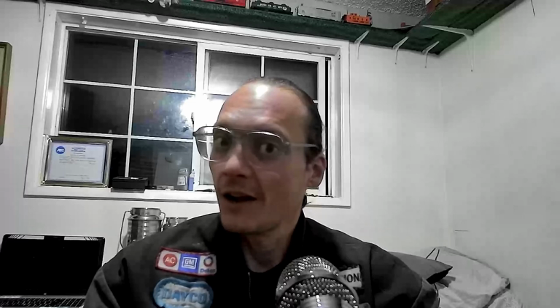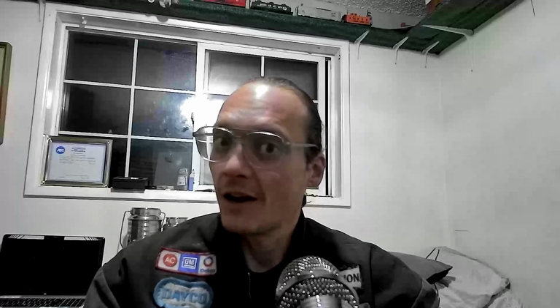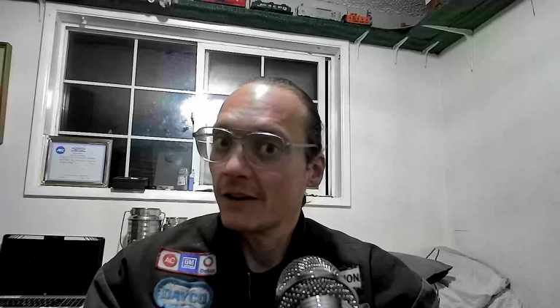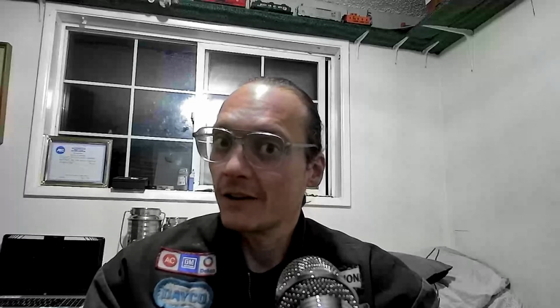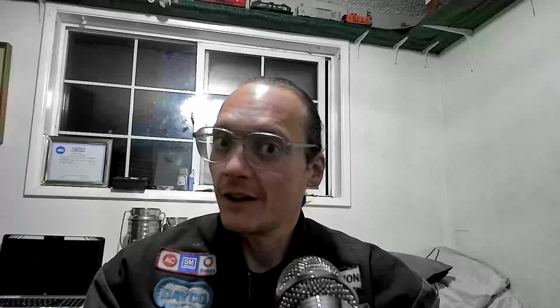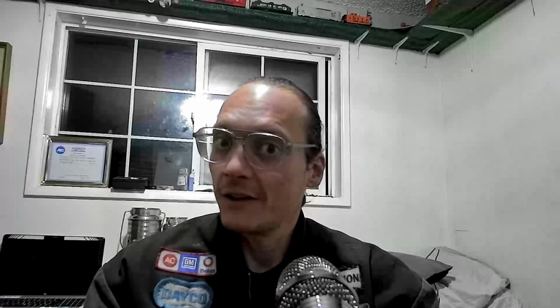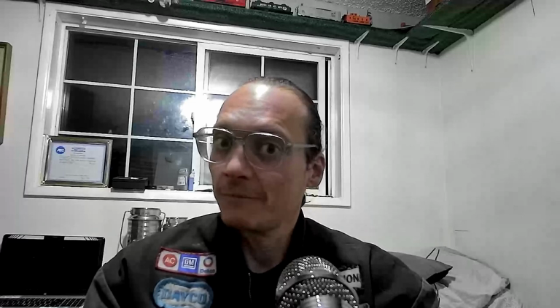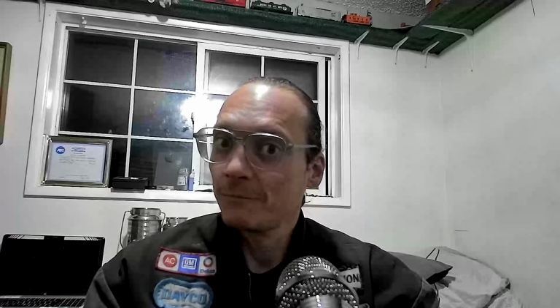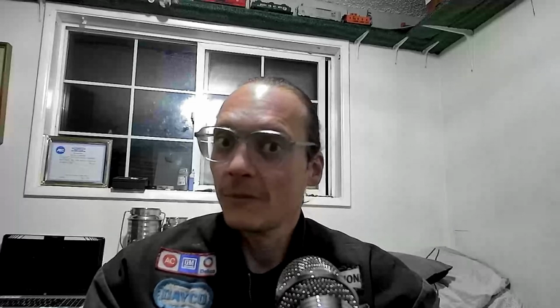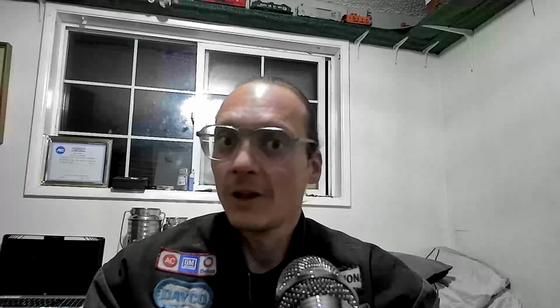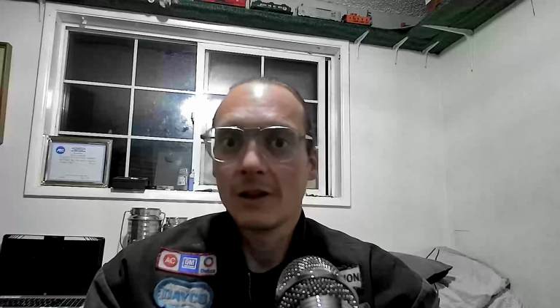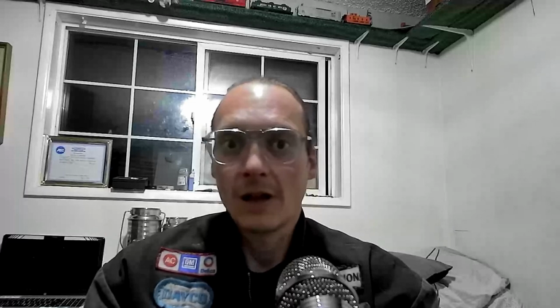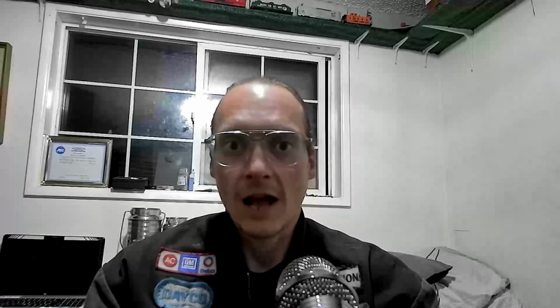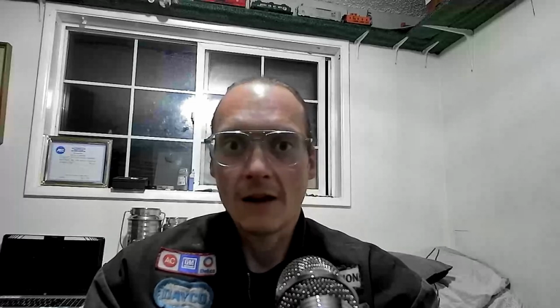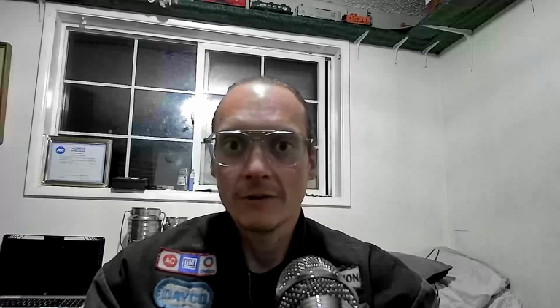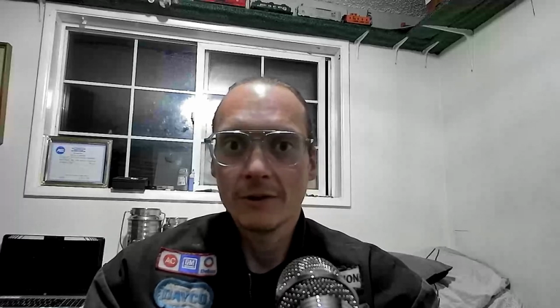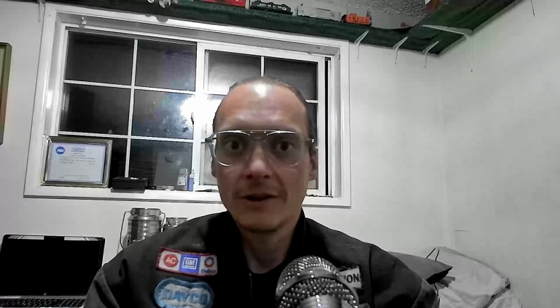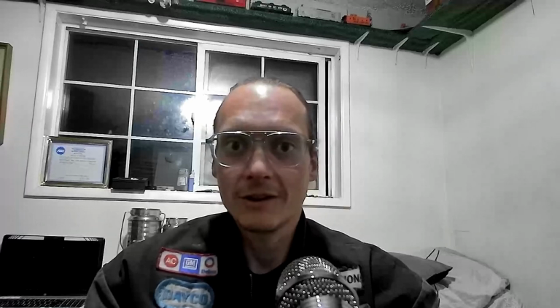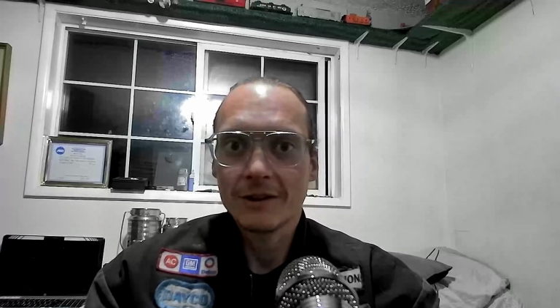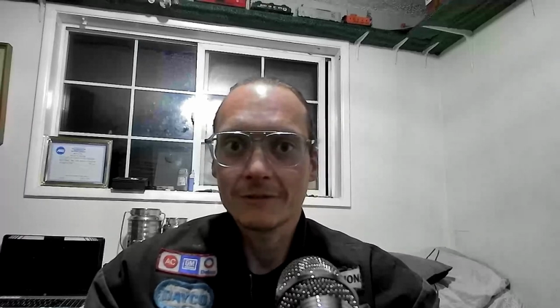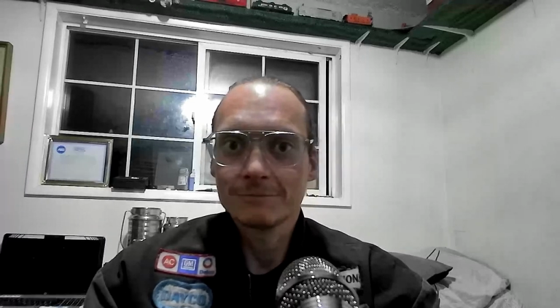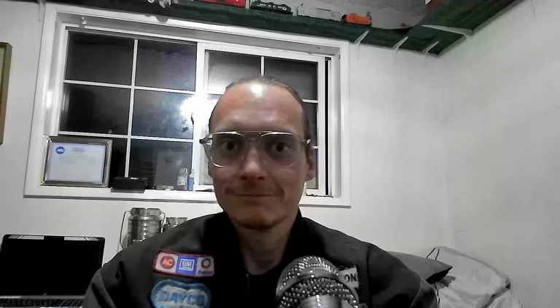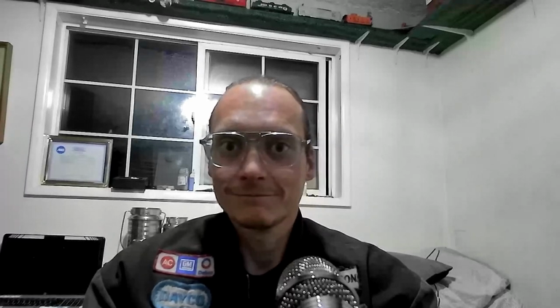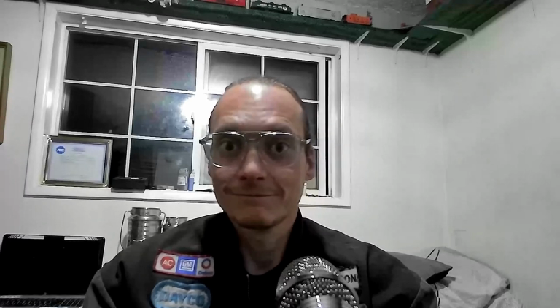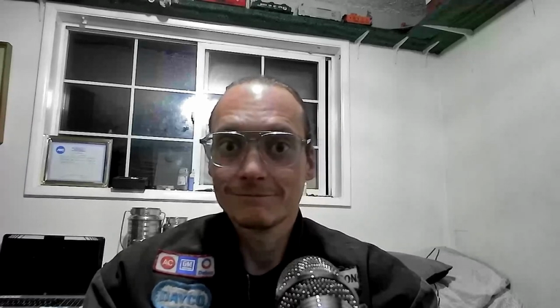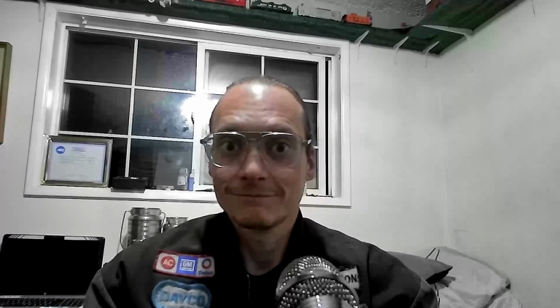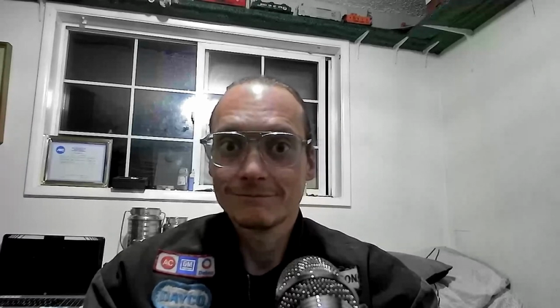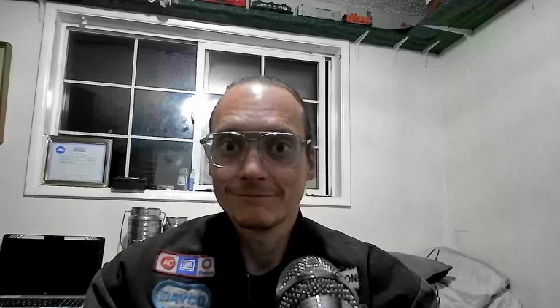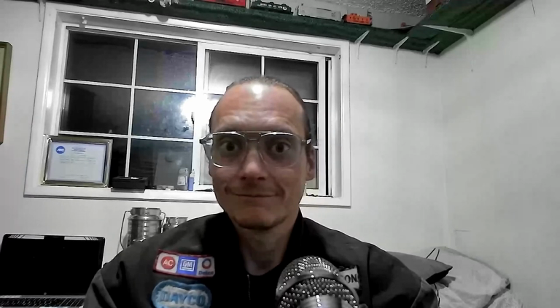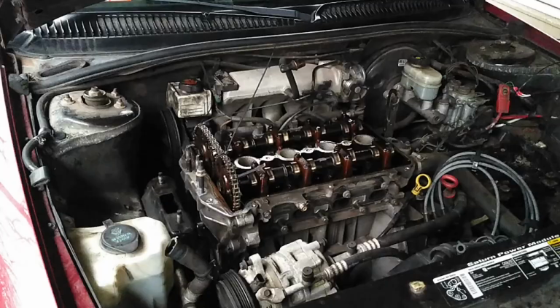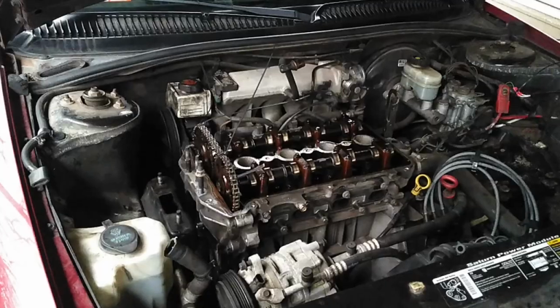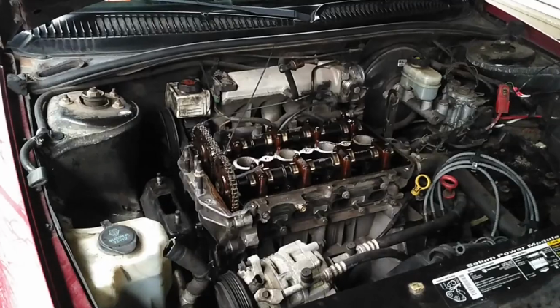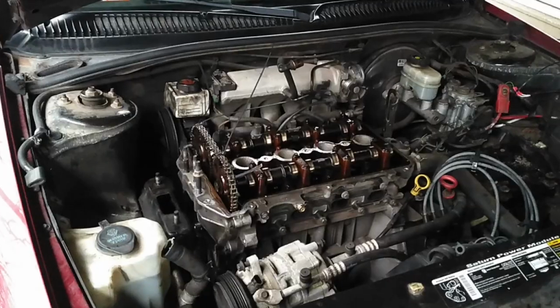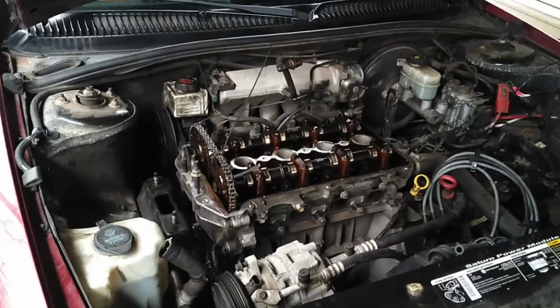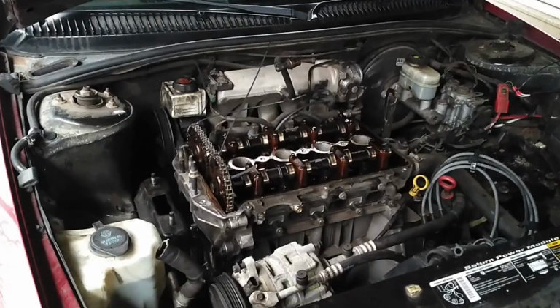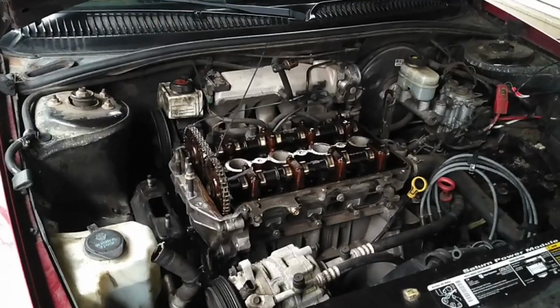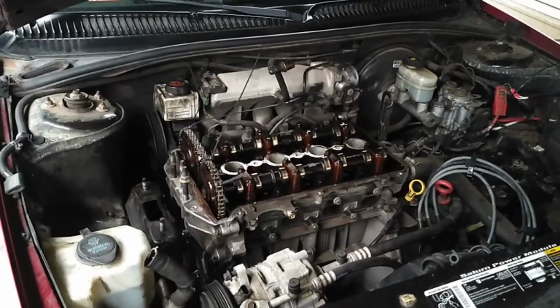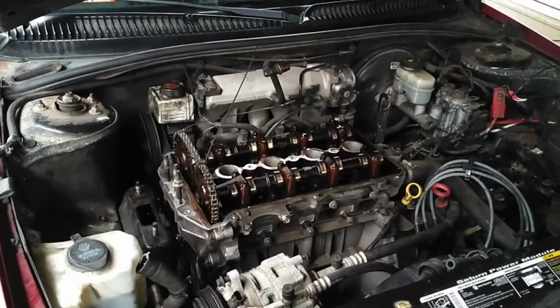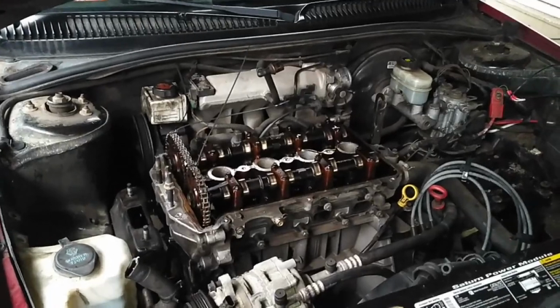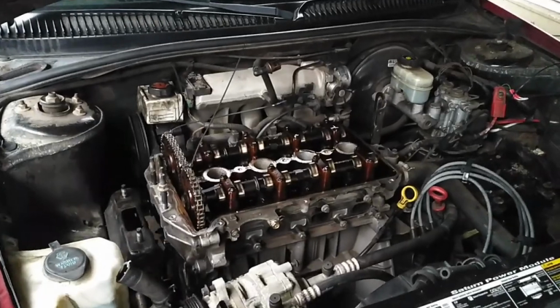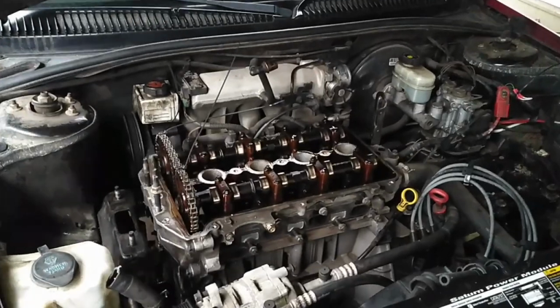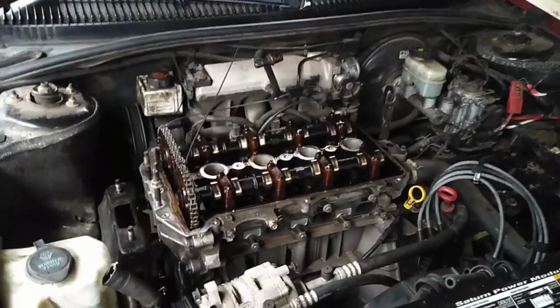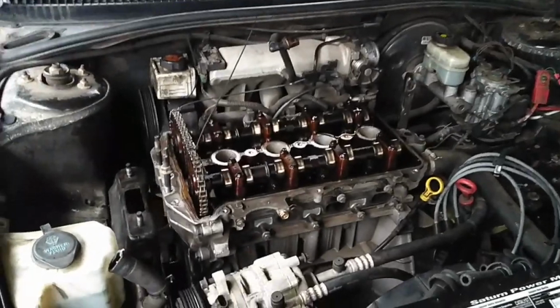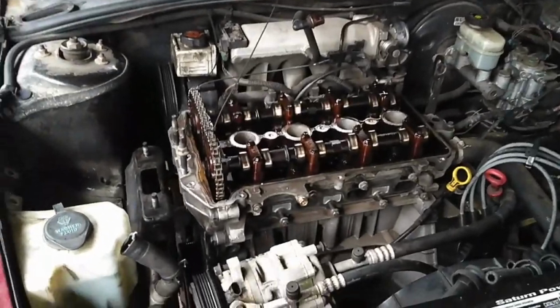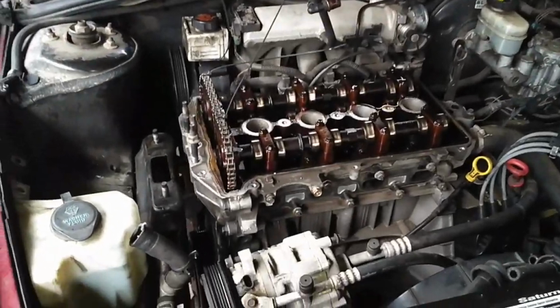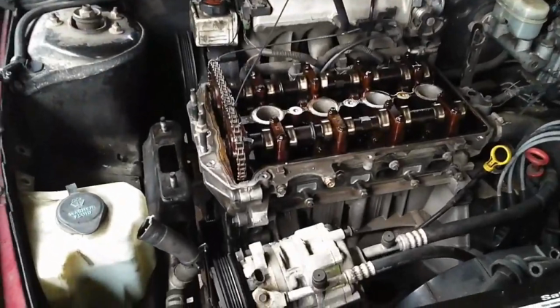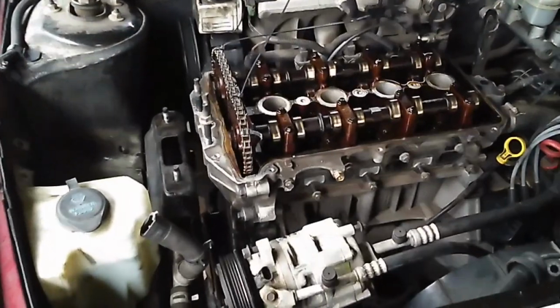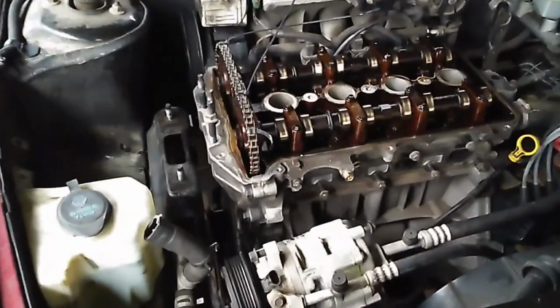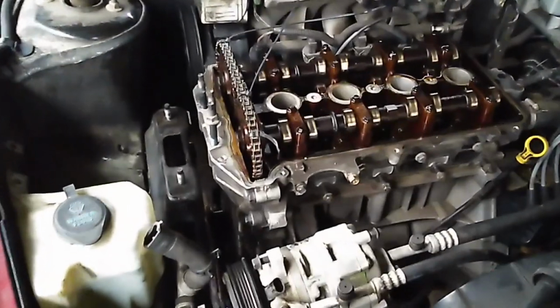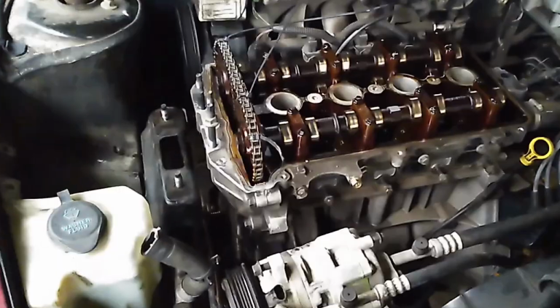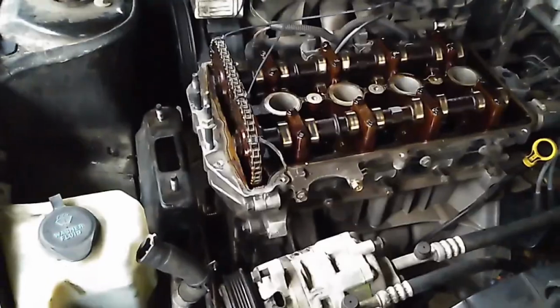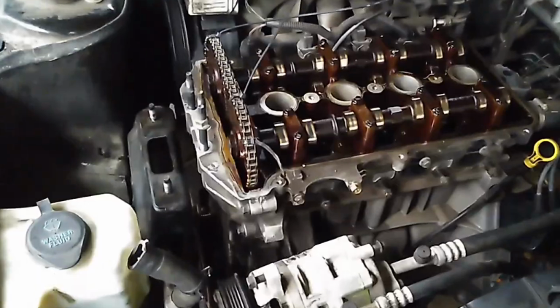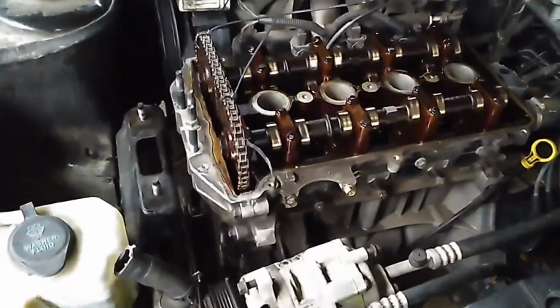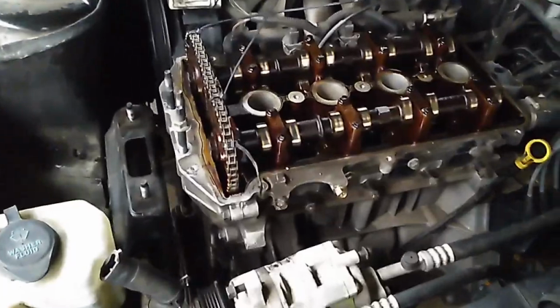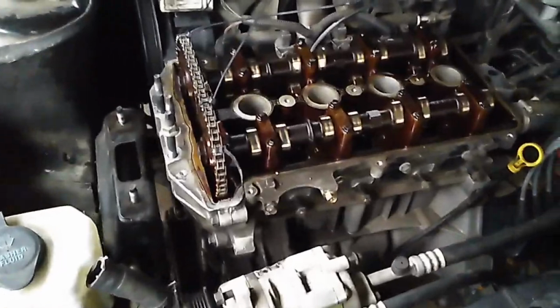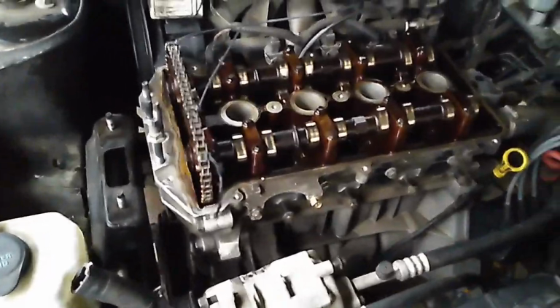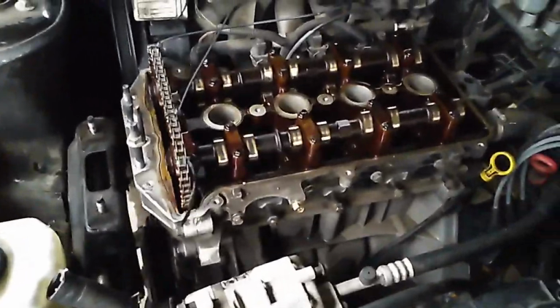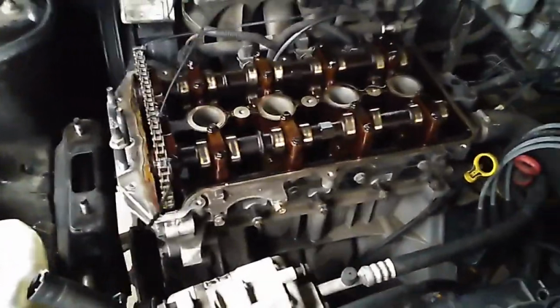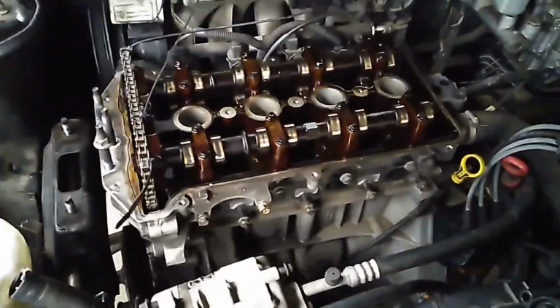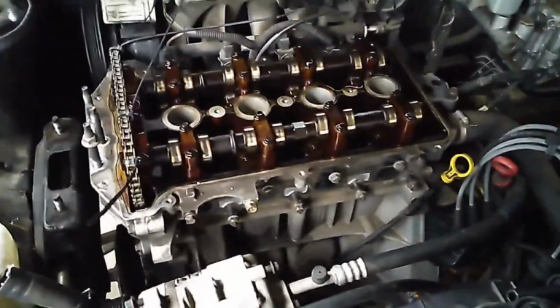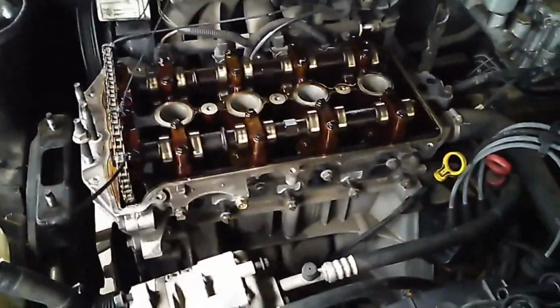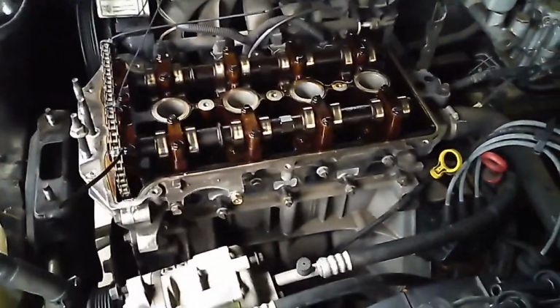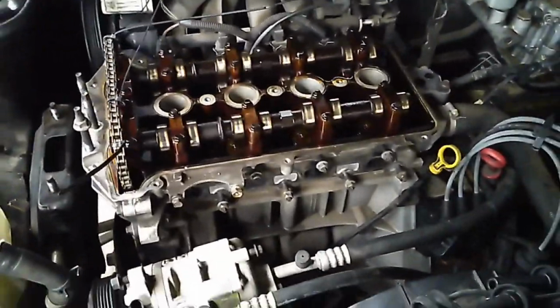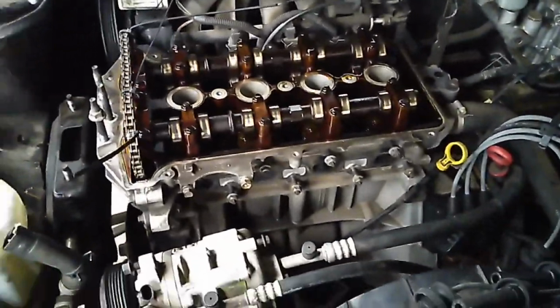Power module — got it done. Have a look. Another day, another car, maybe another dollar at some point.